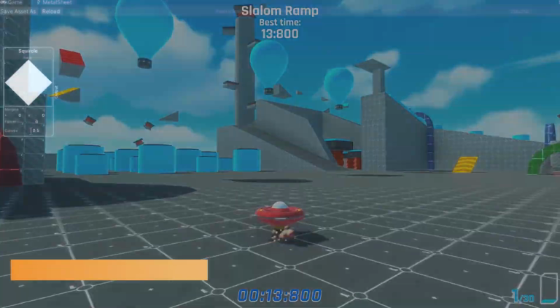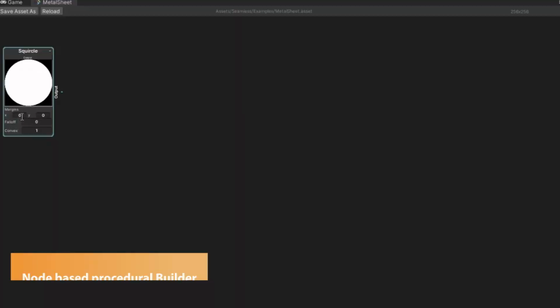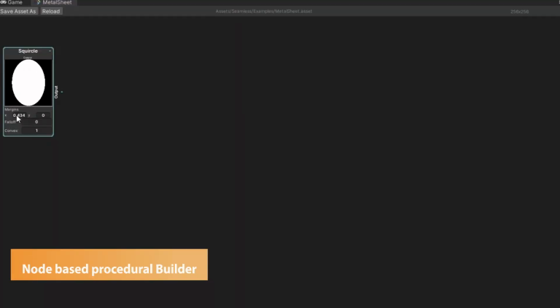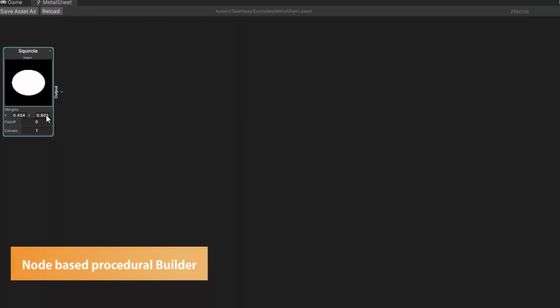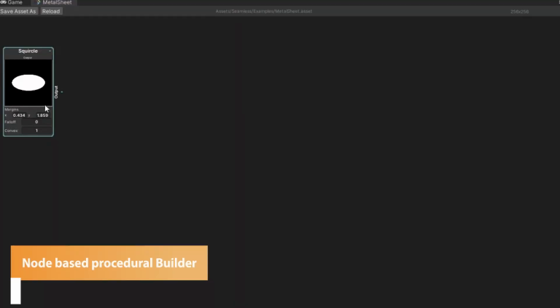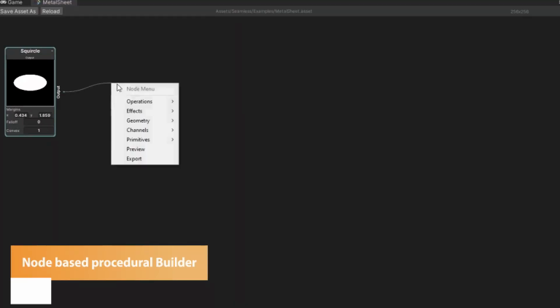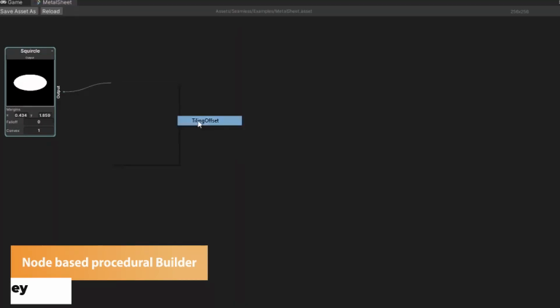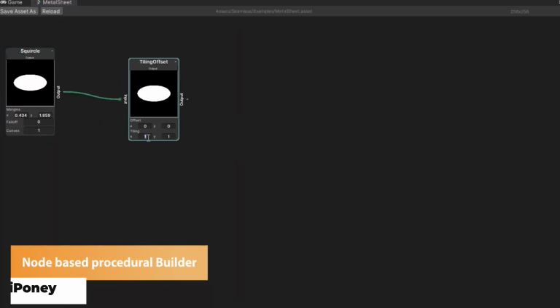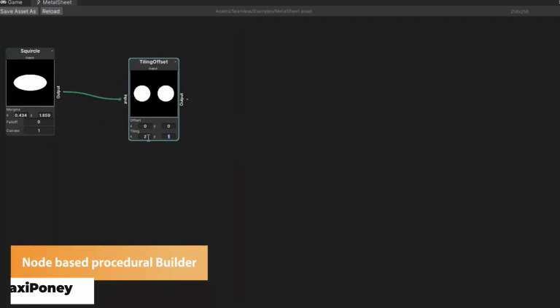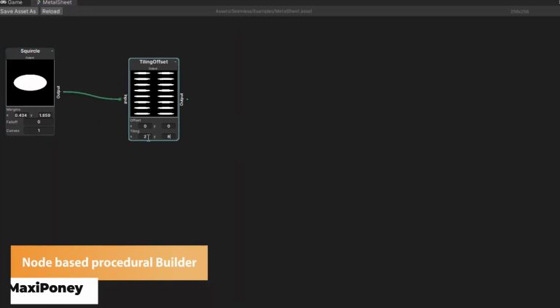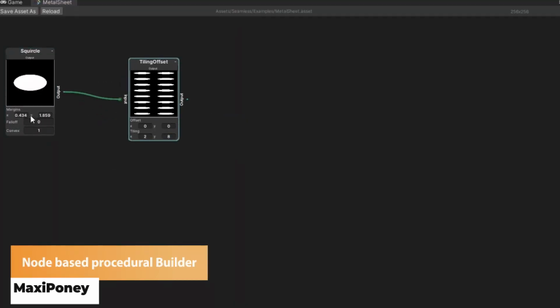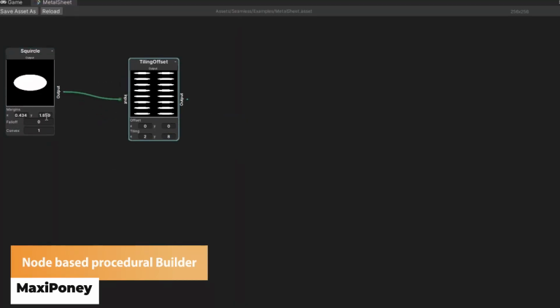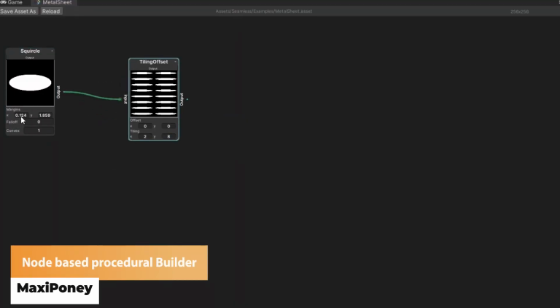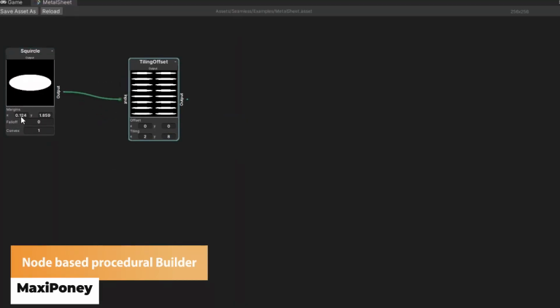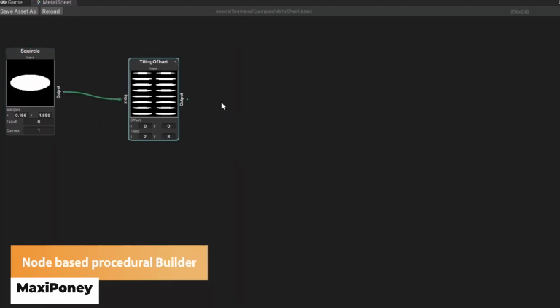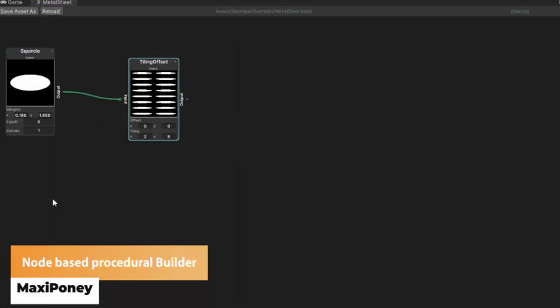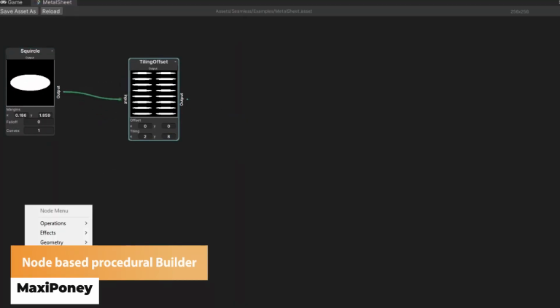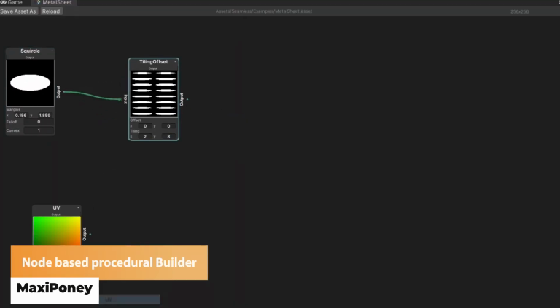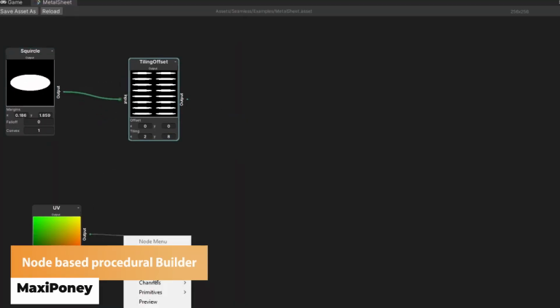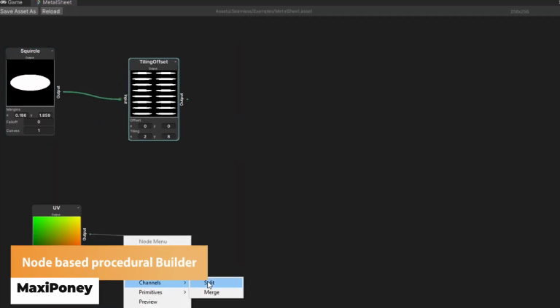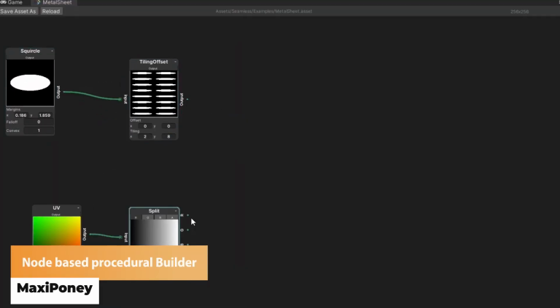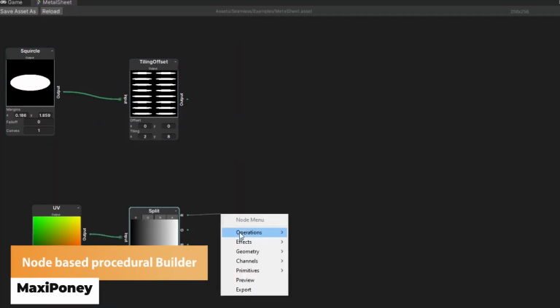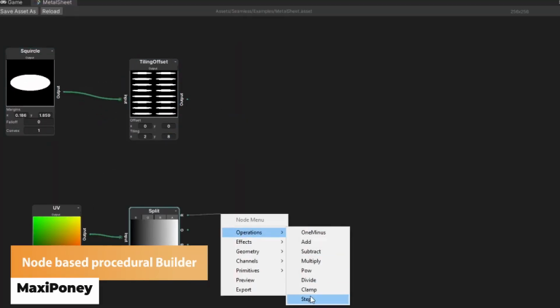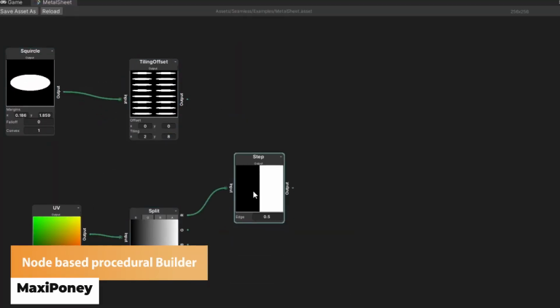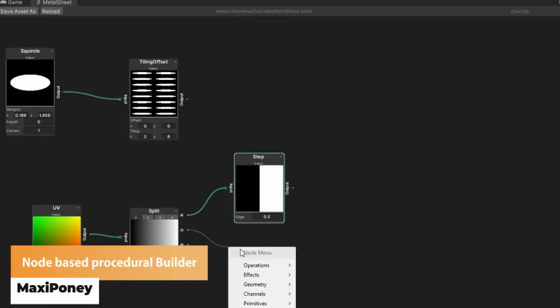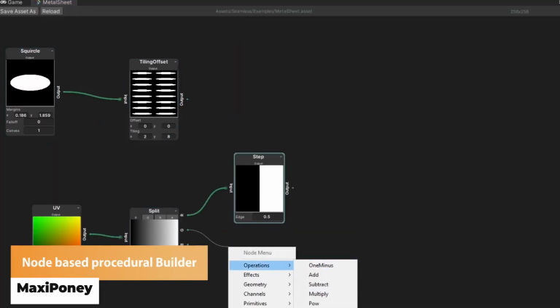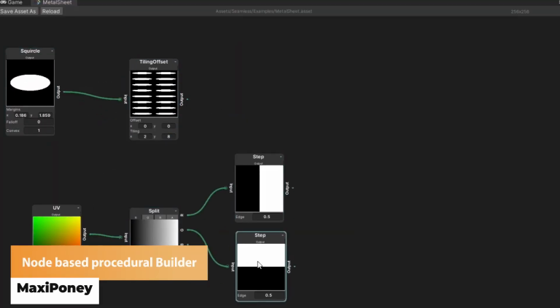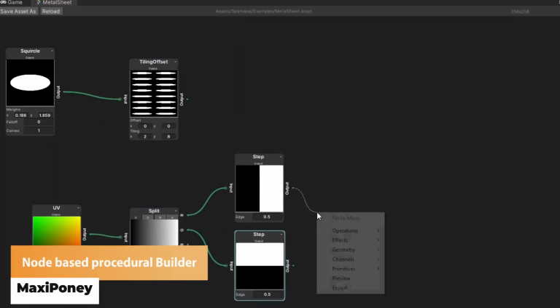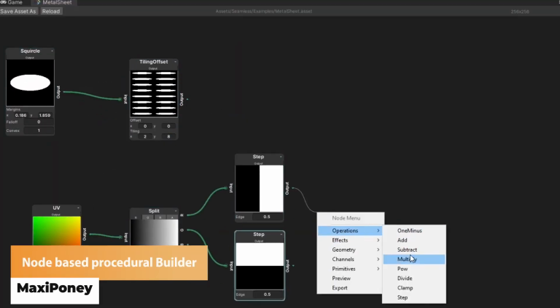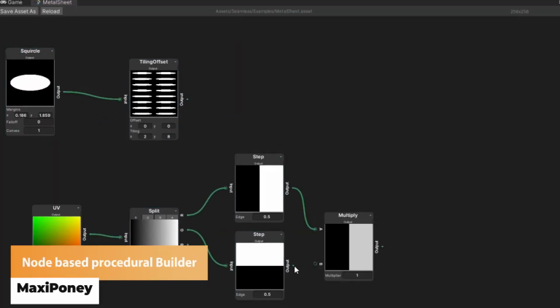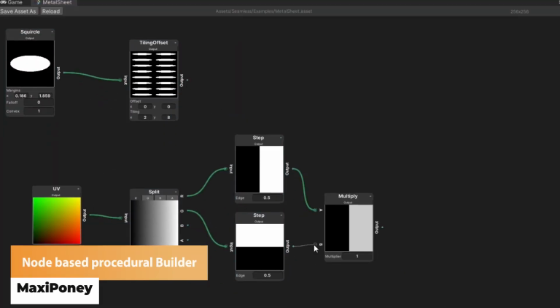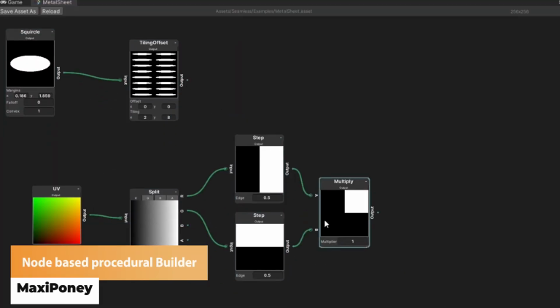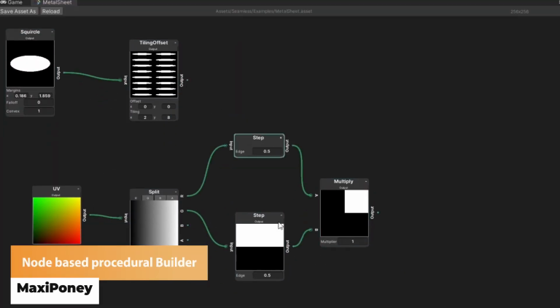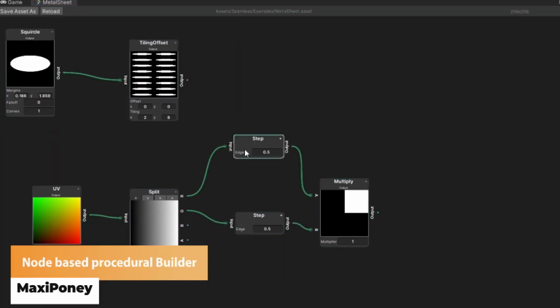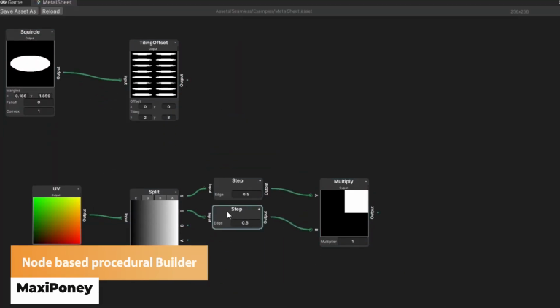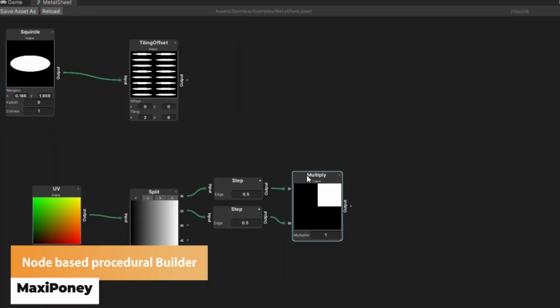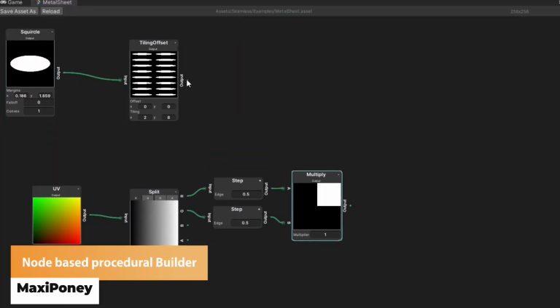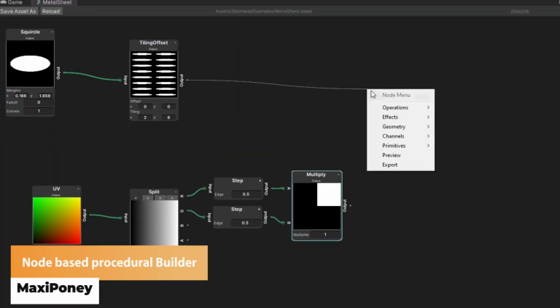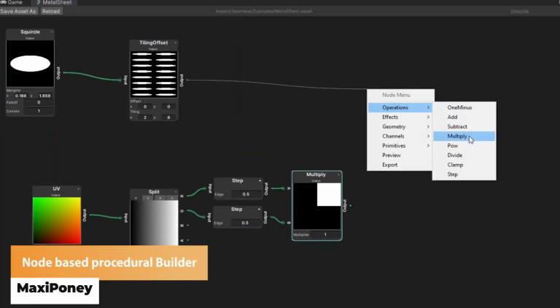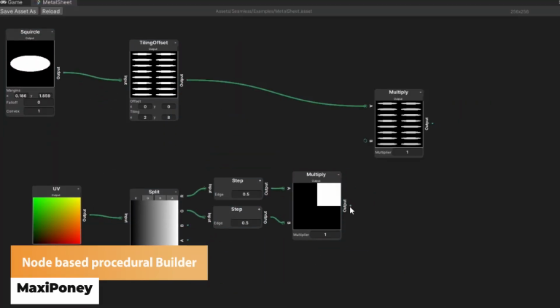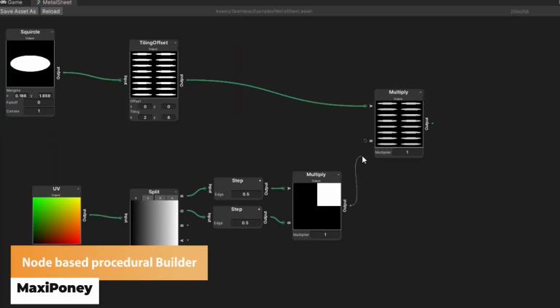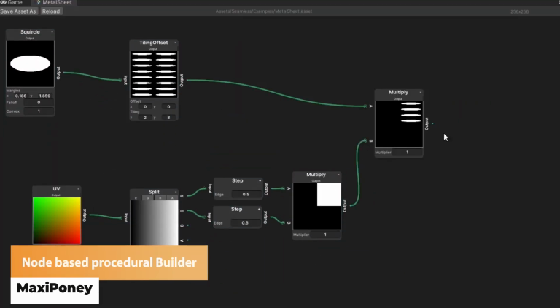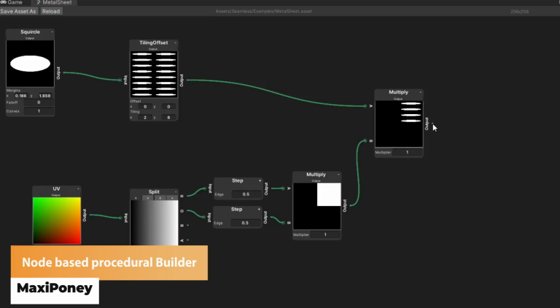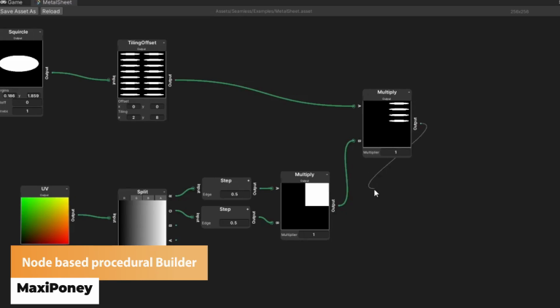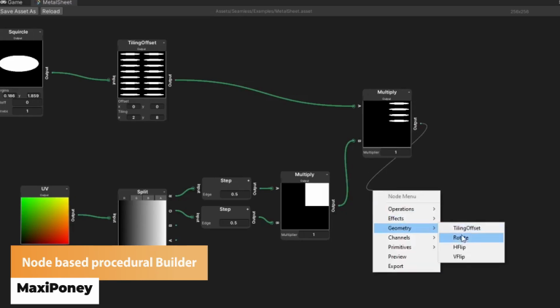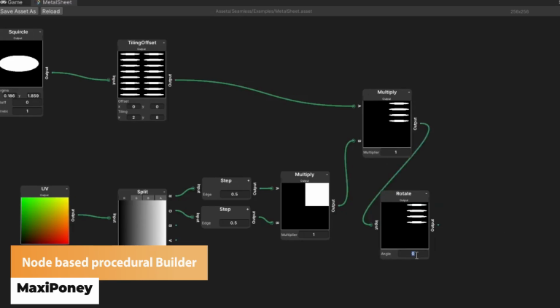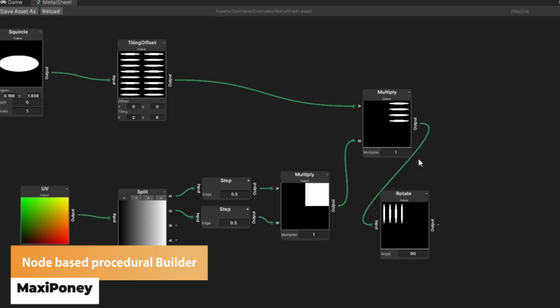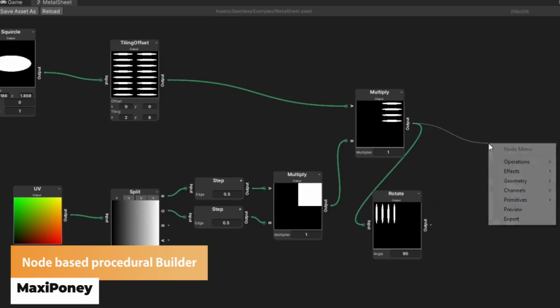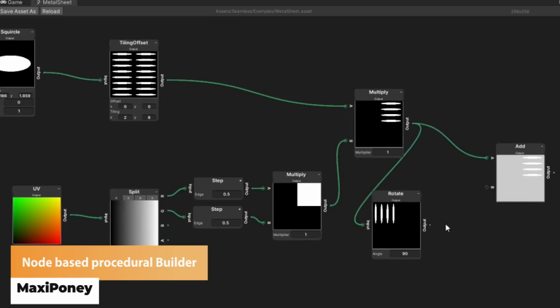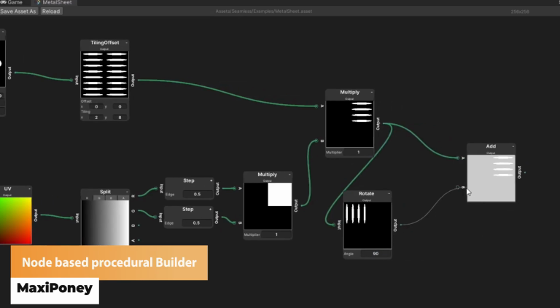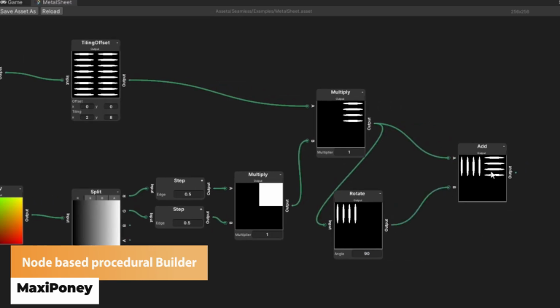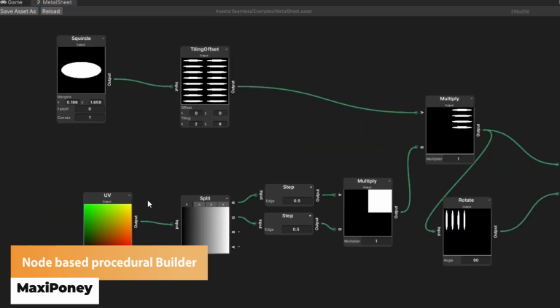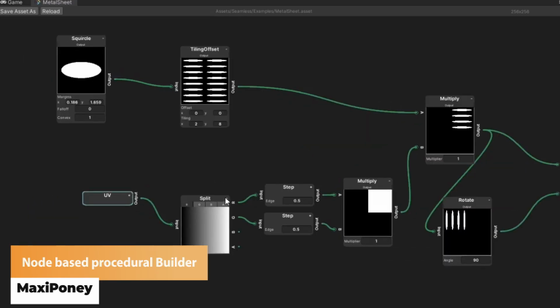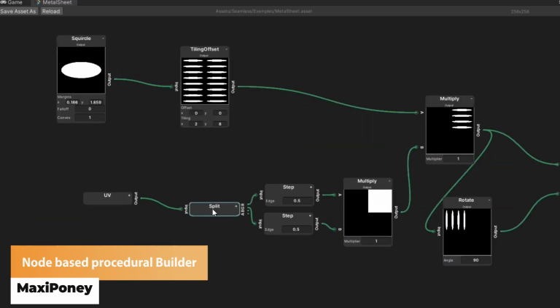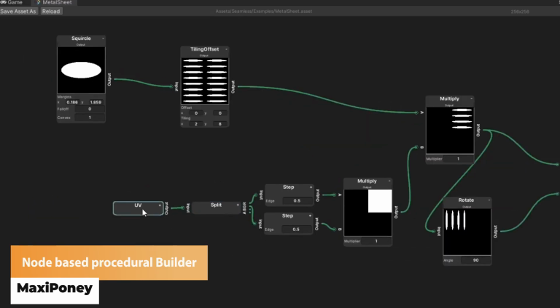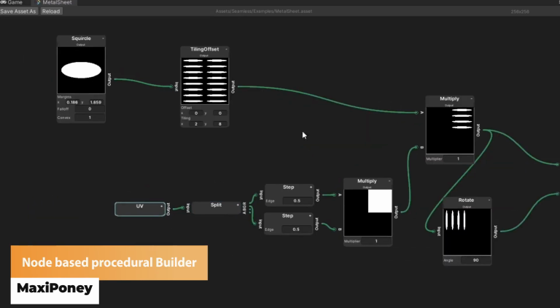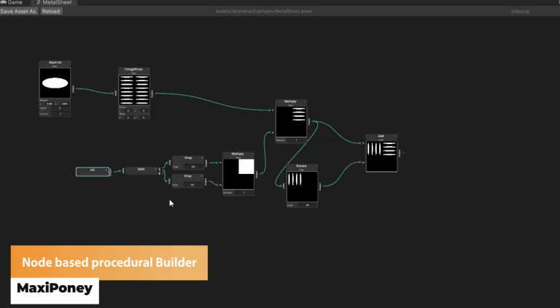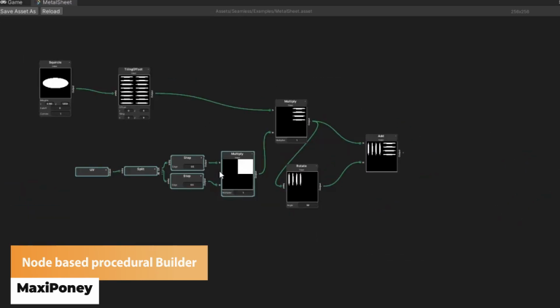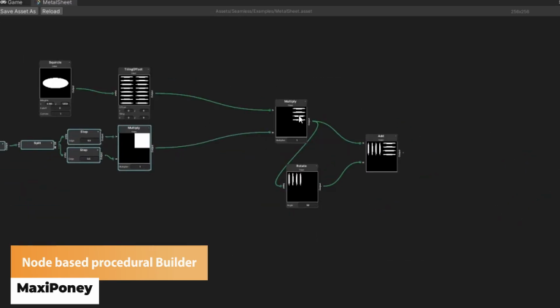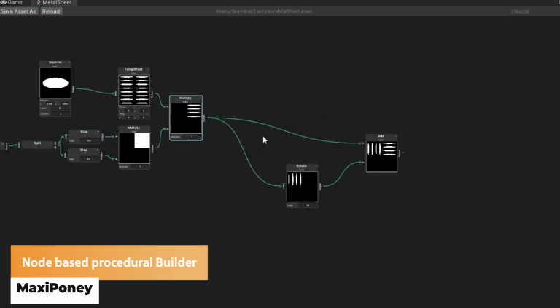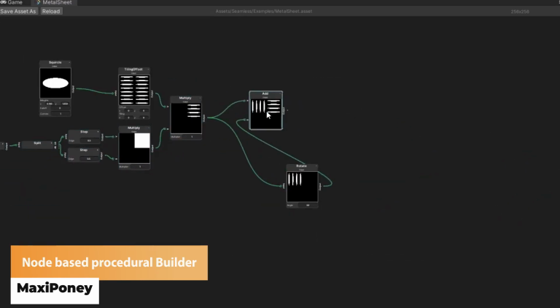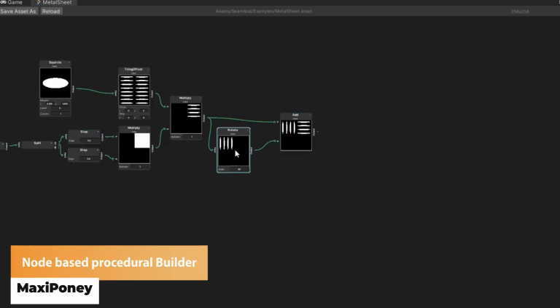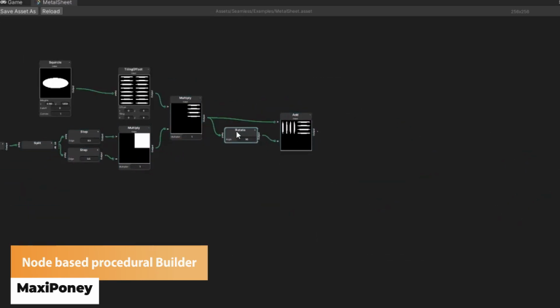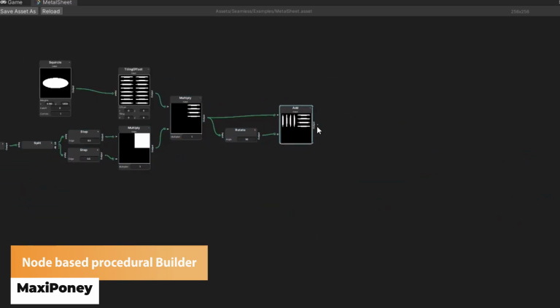Maxipony has made a node based procedural texture building system which is completely free for you to use.